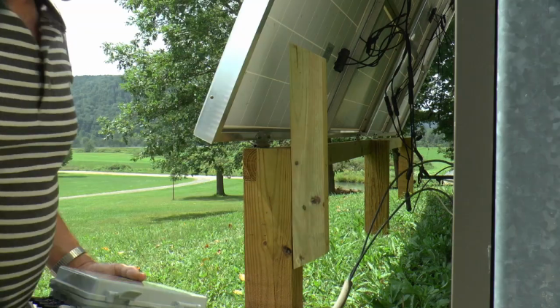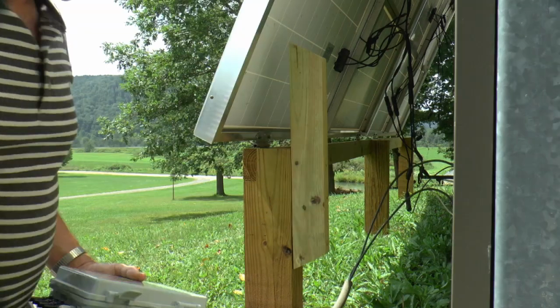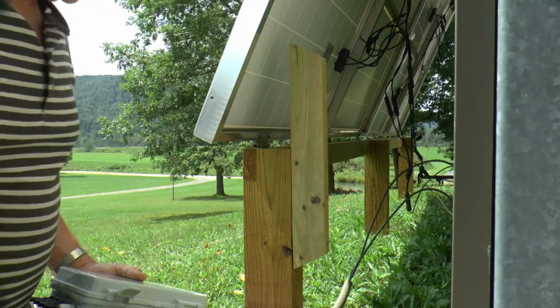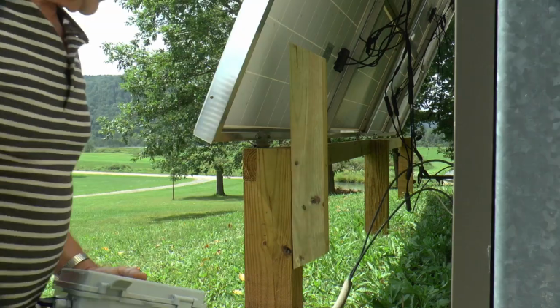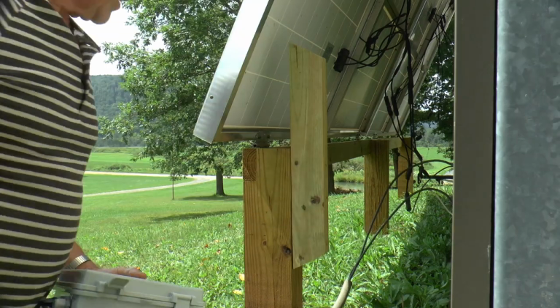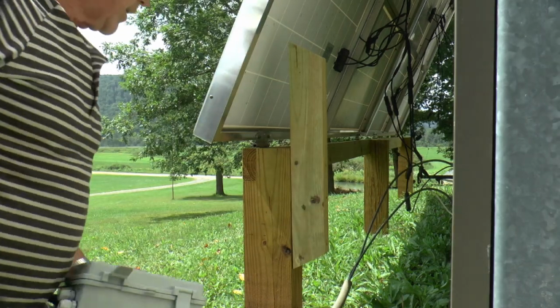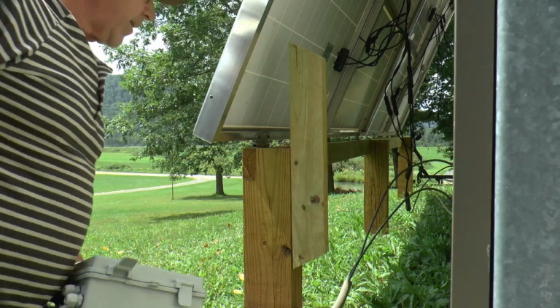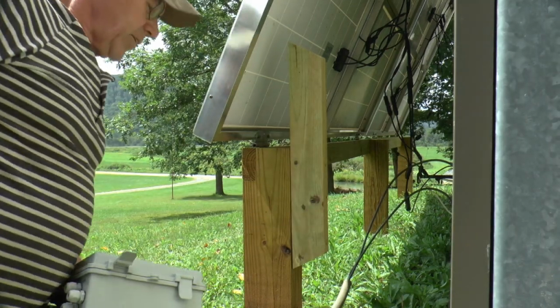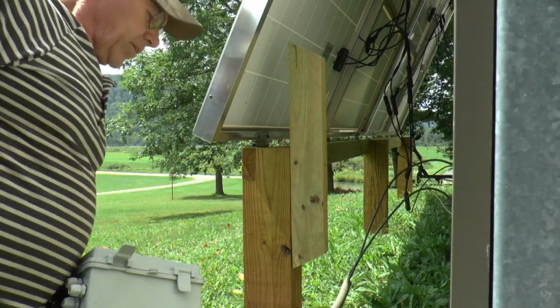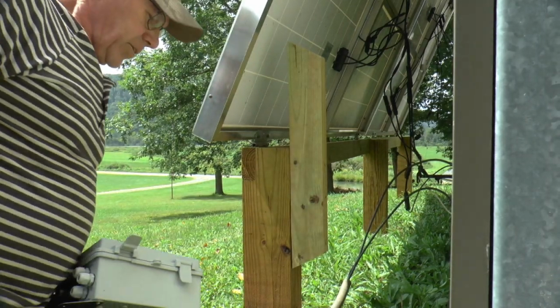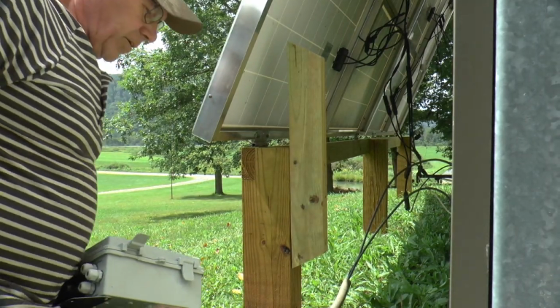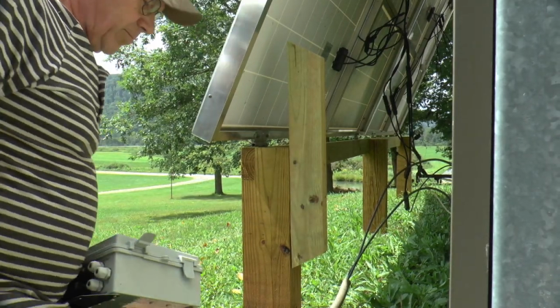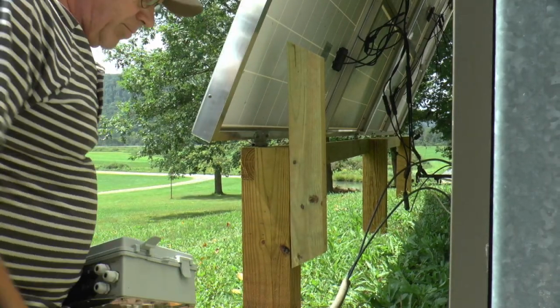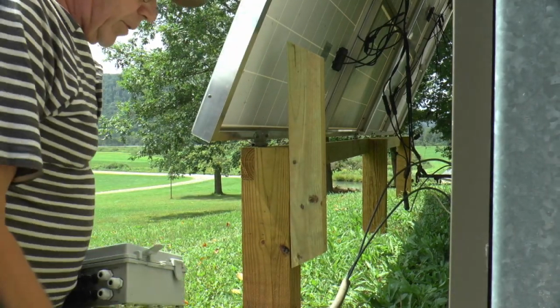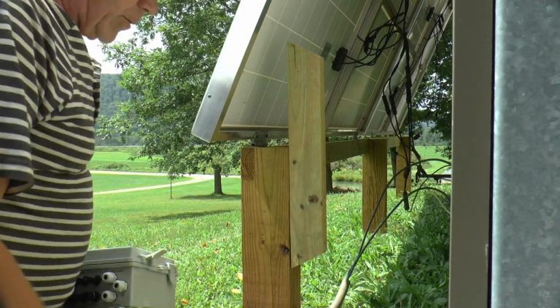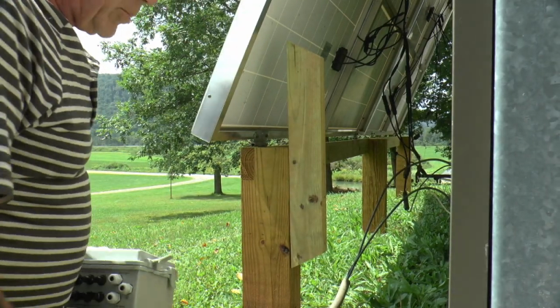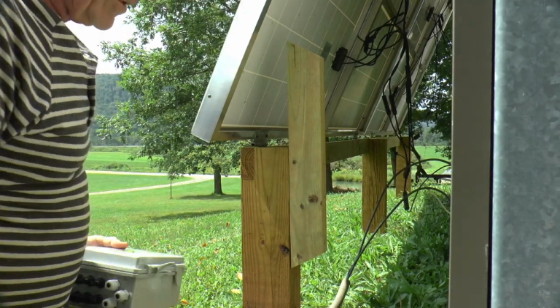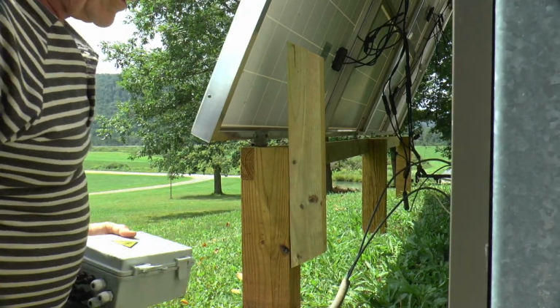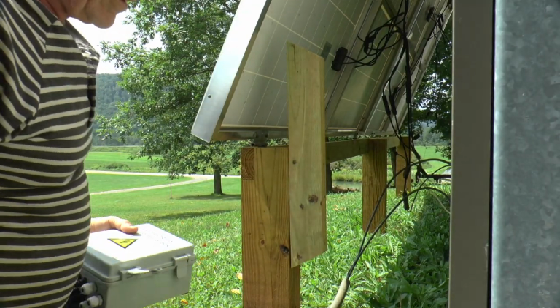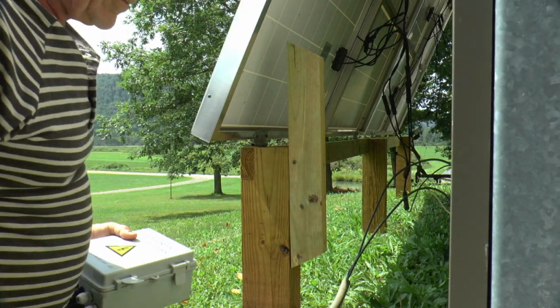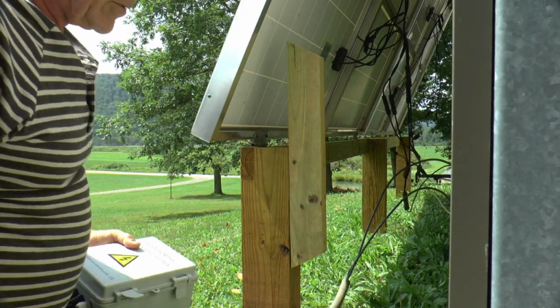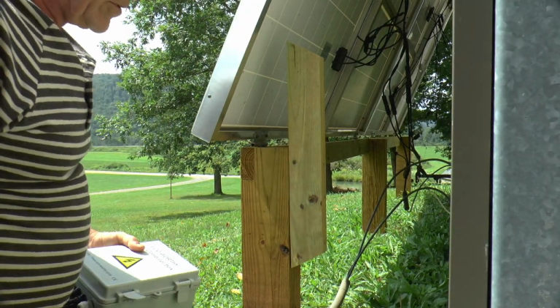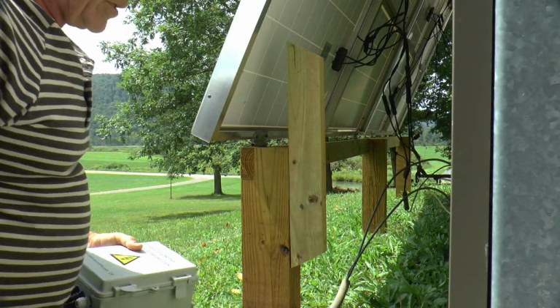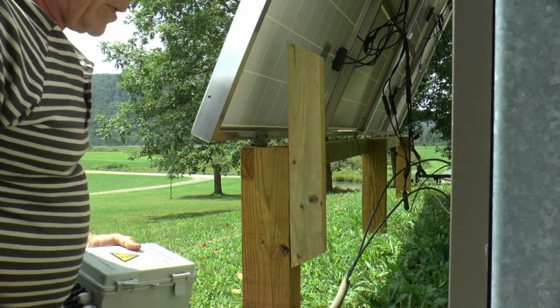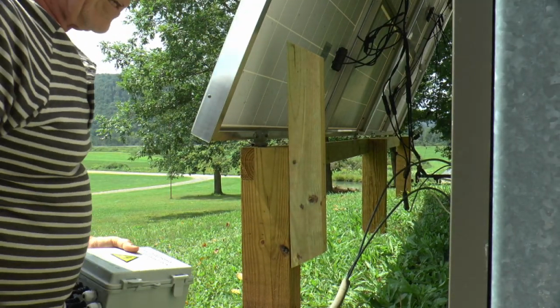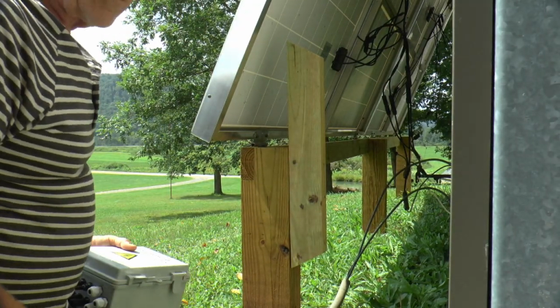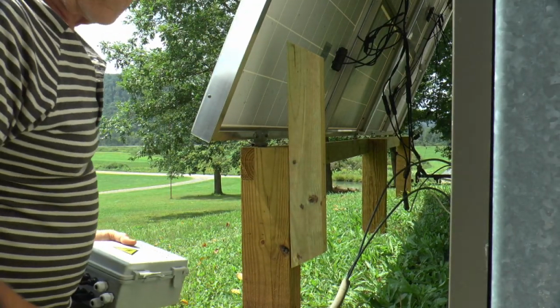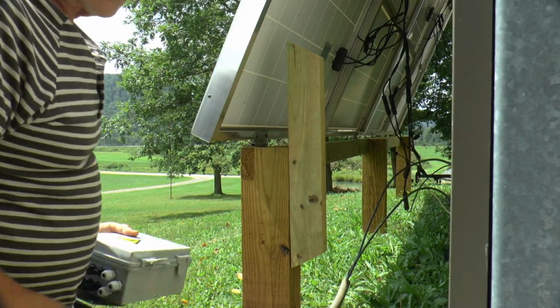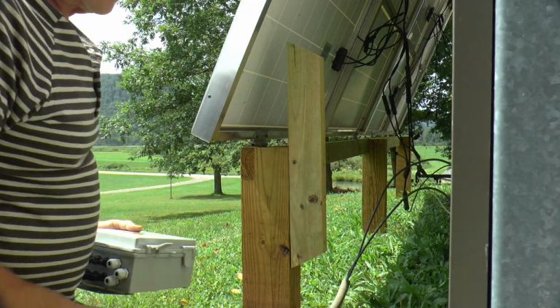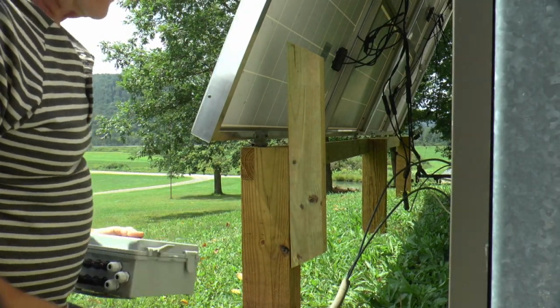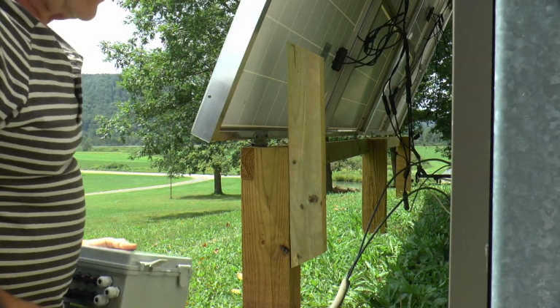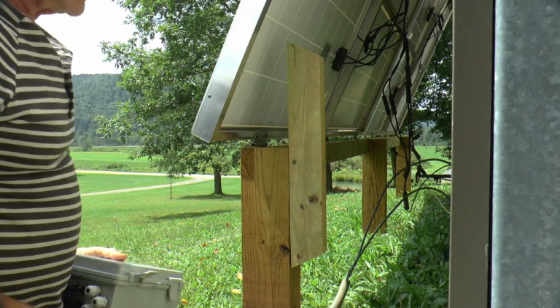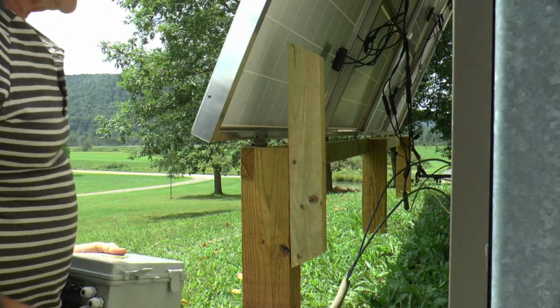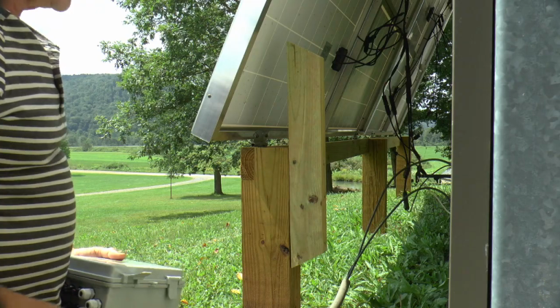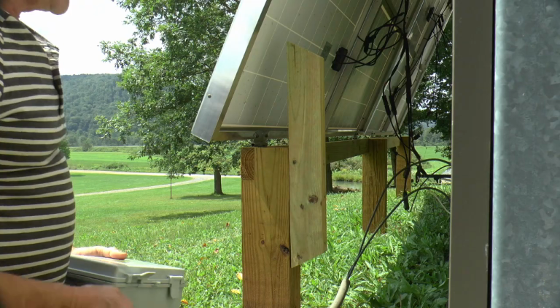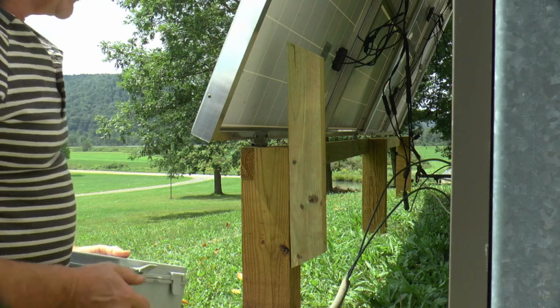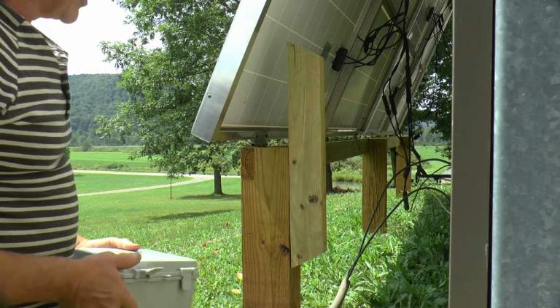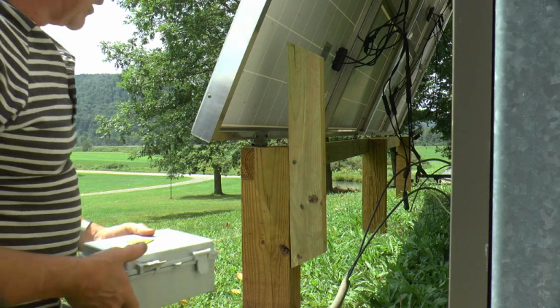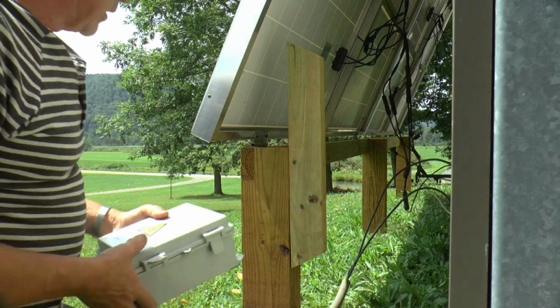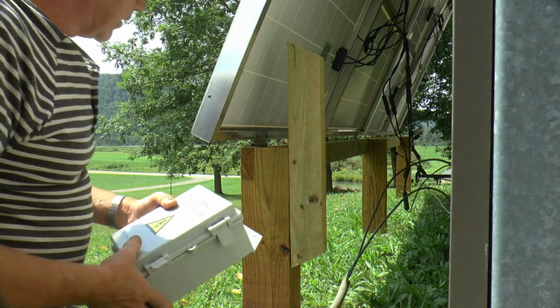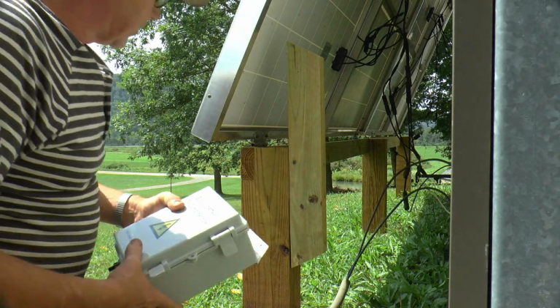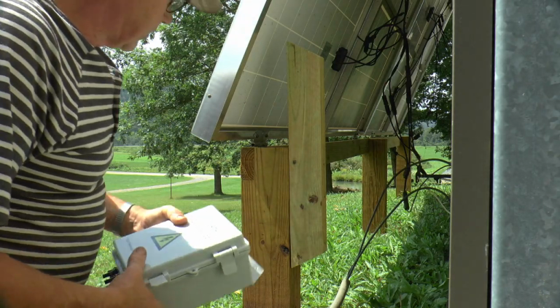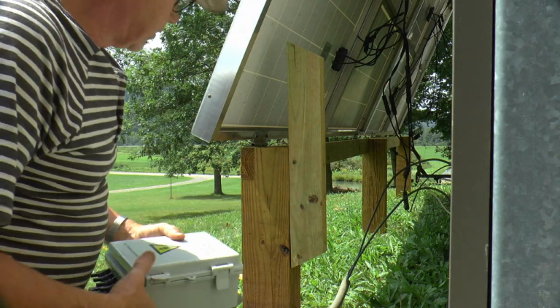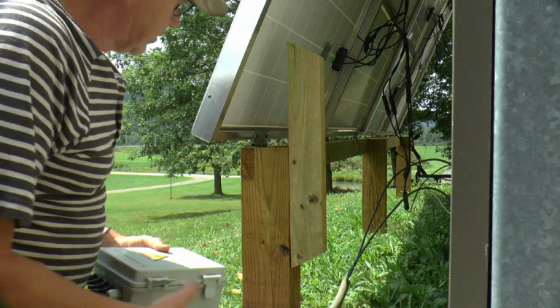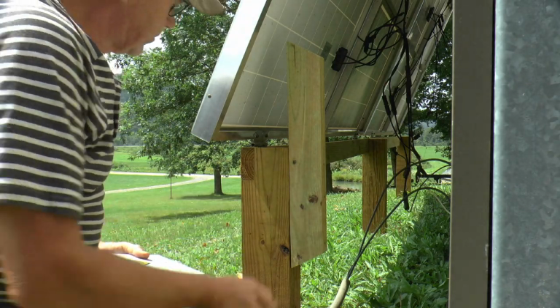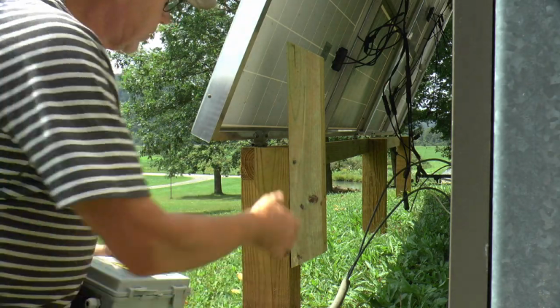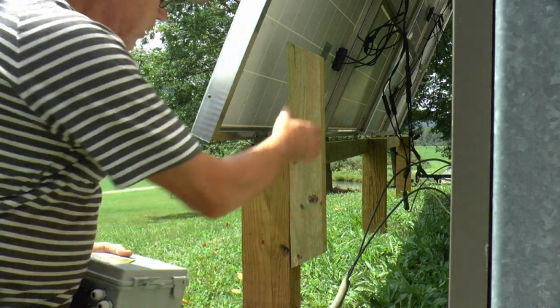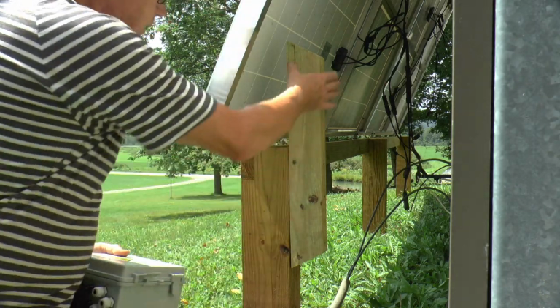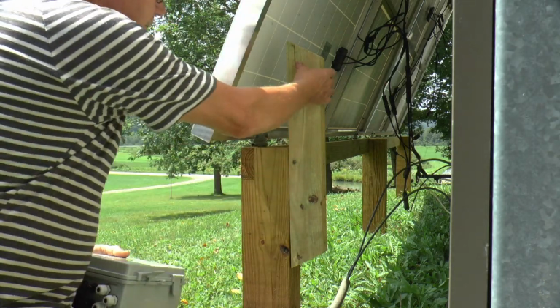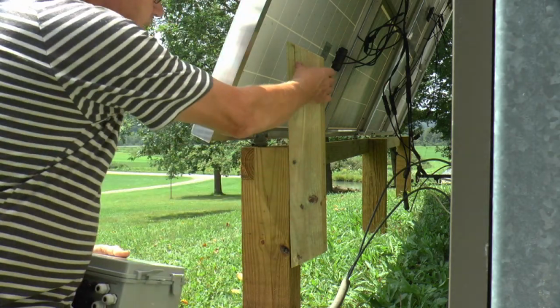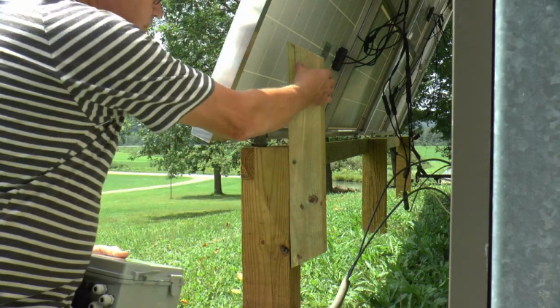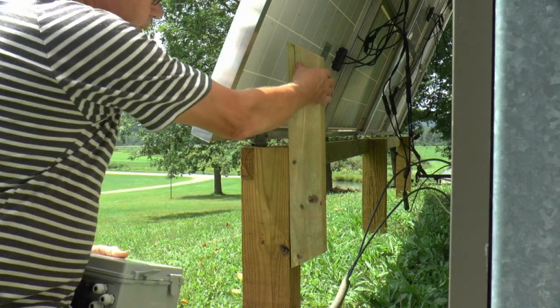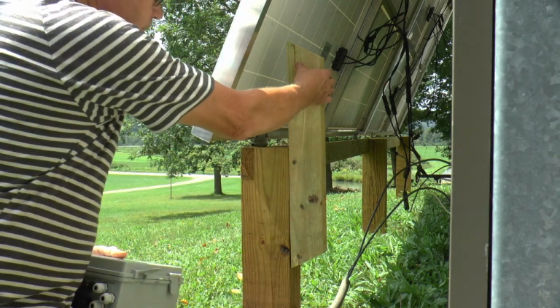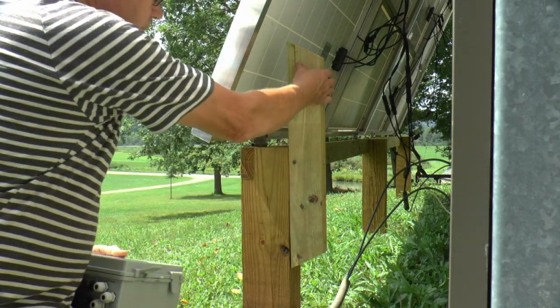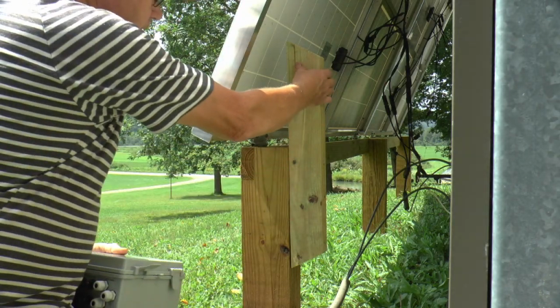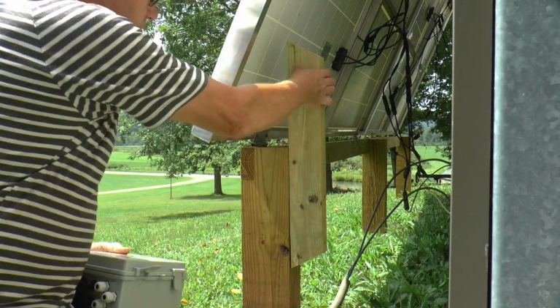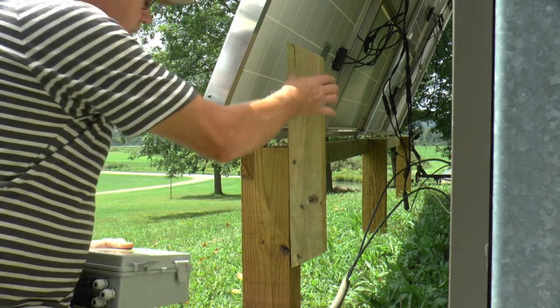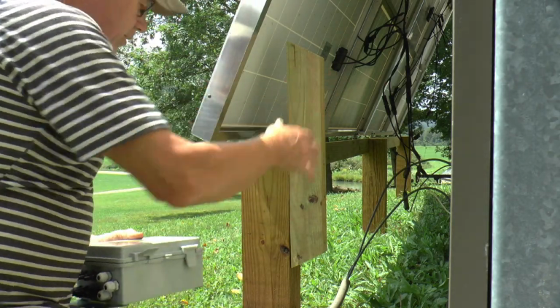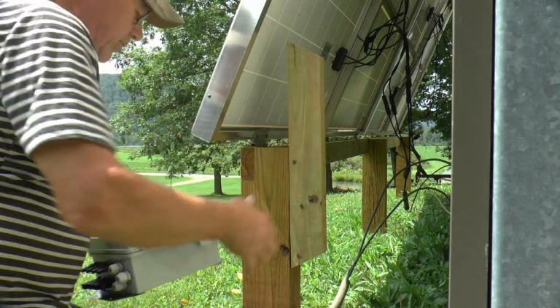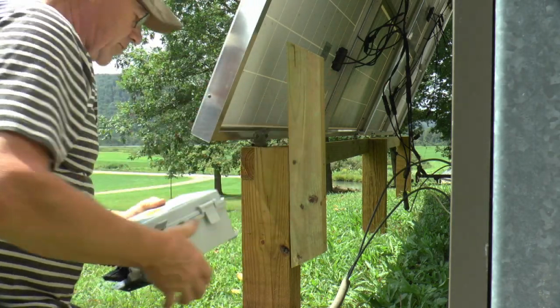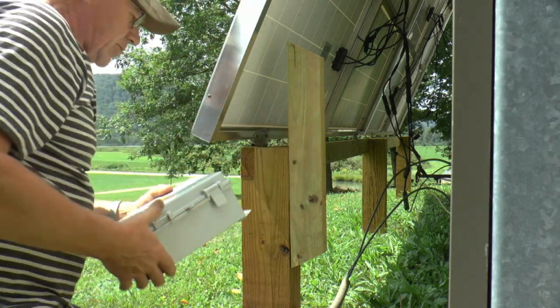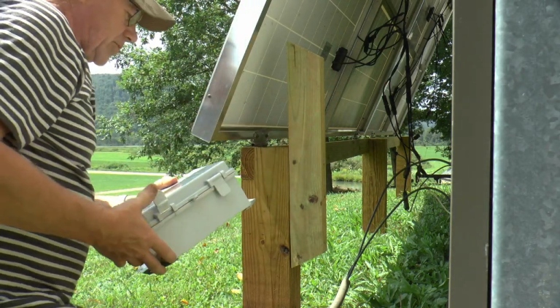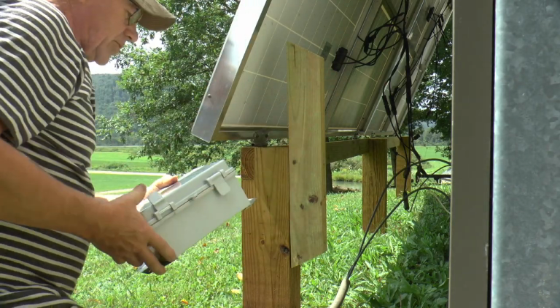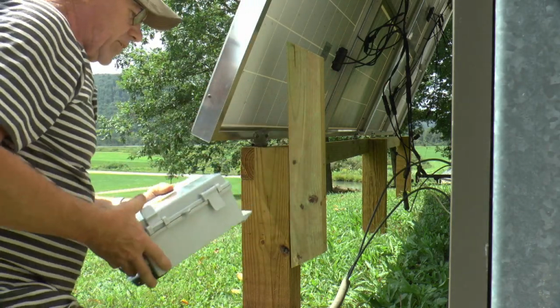I heard something beeping and it was the camera saying the battery was dying. So I got this mounted — it's nice and sturdy.